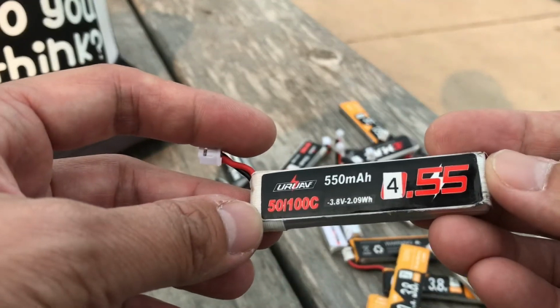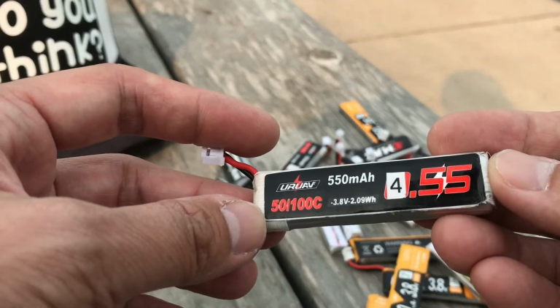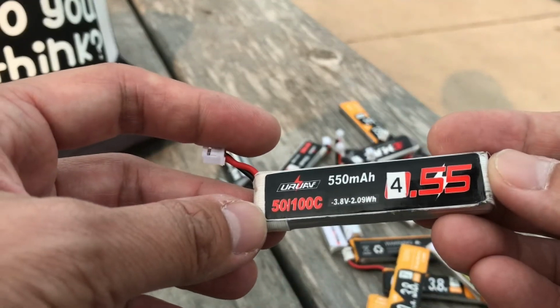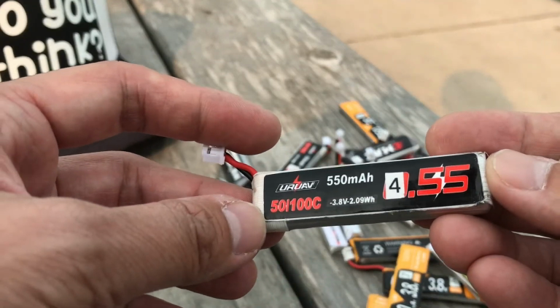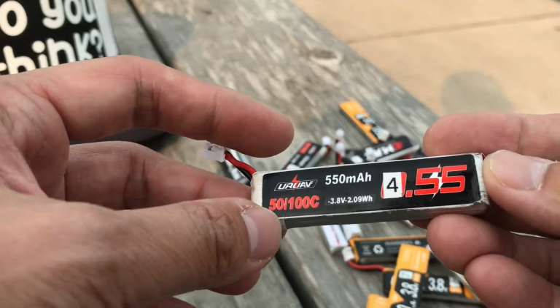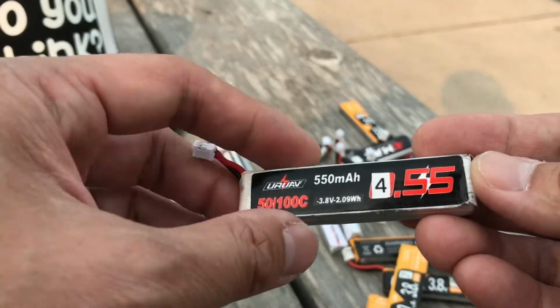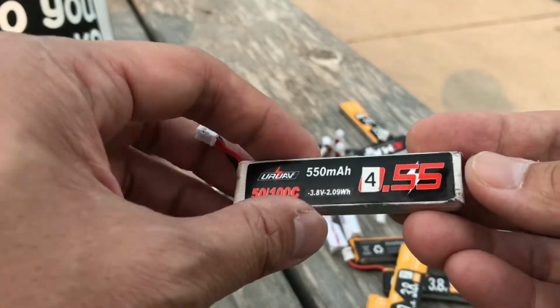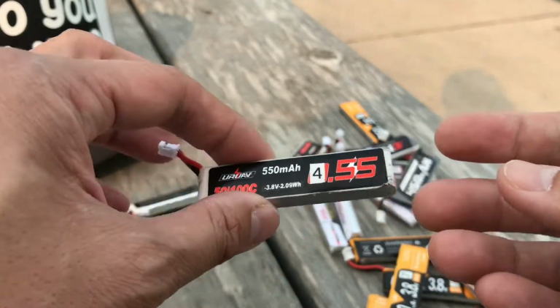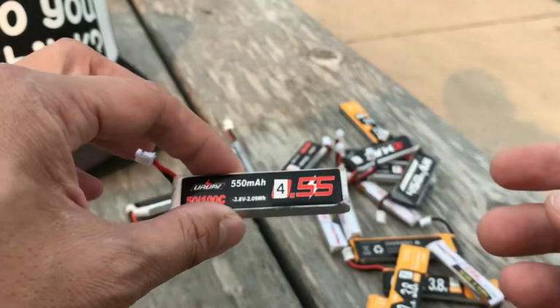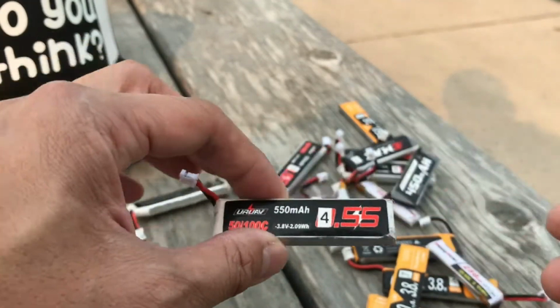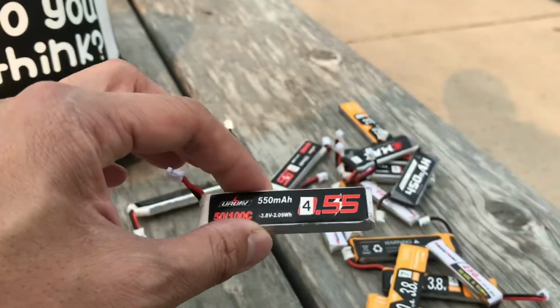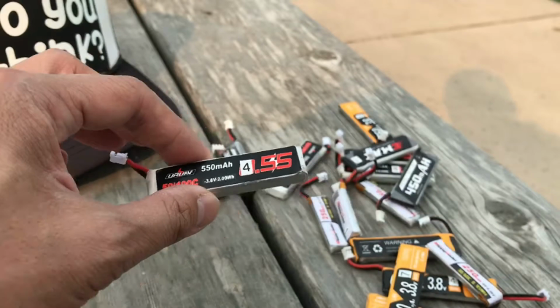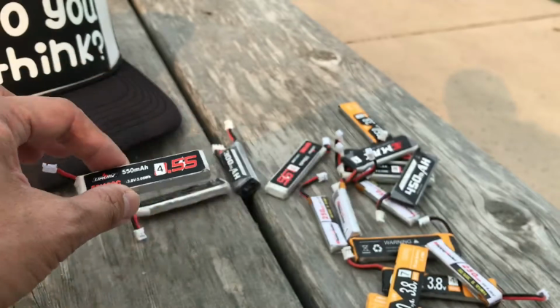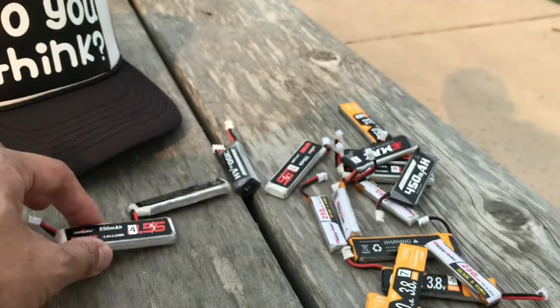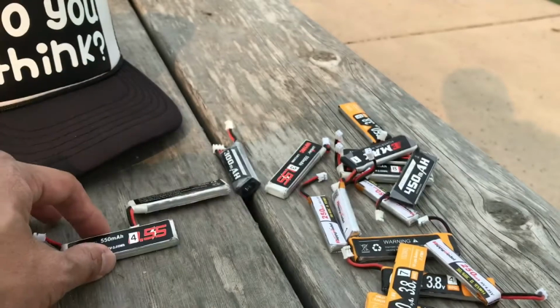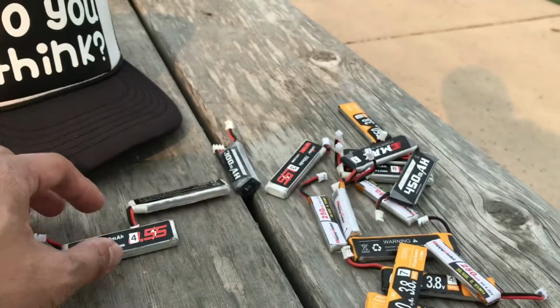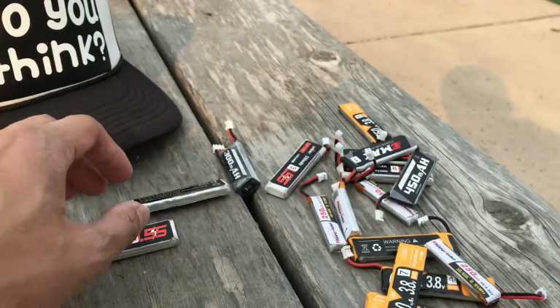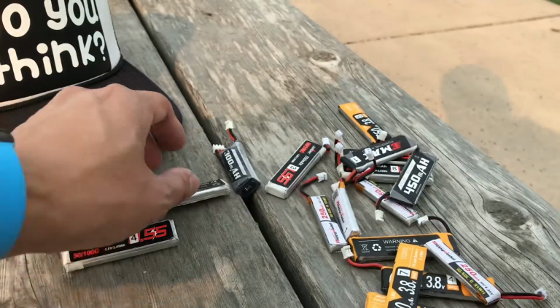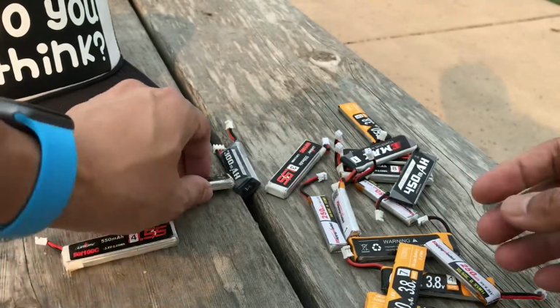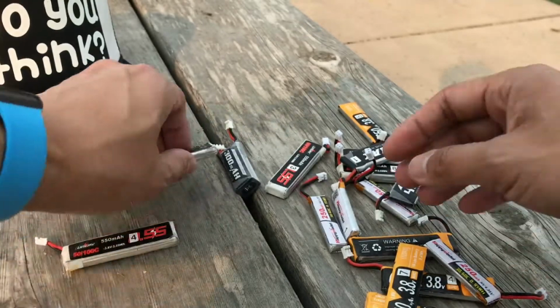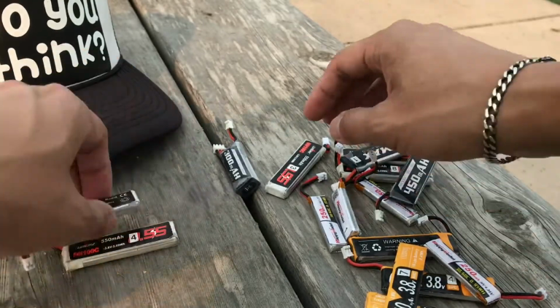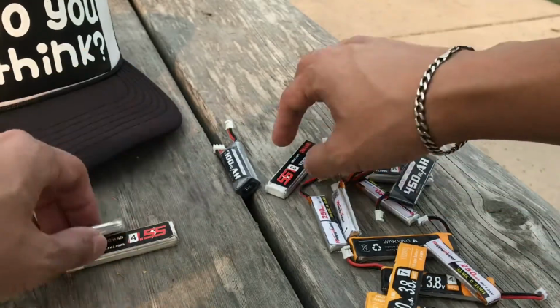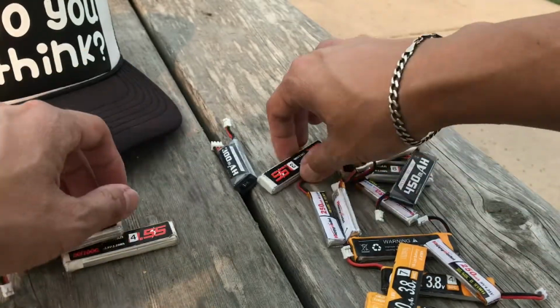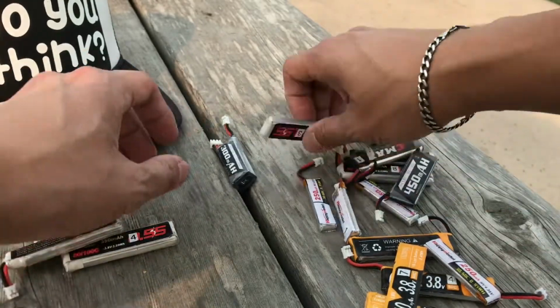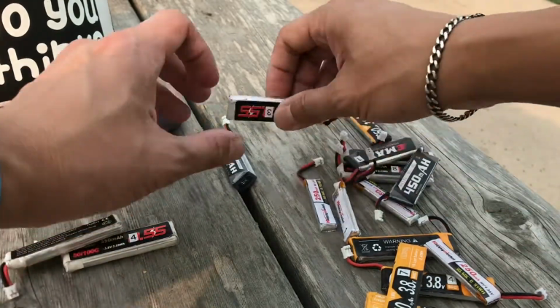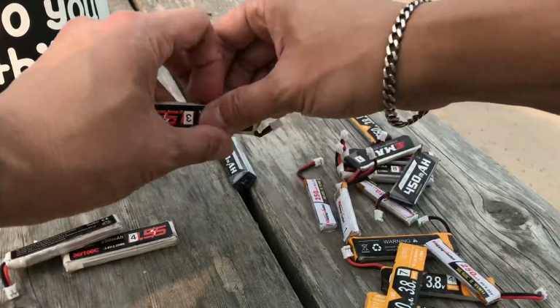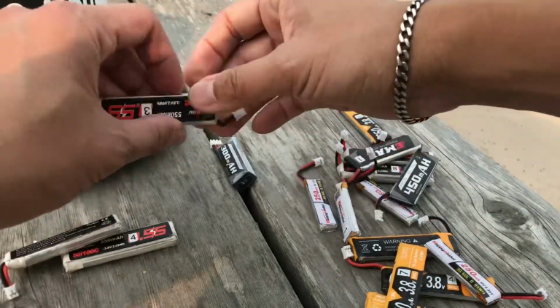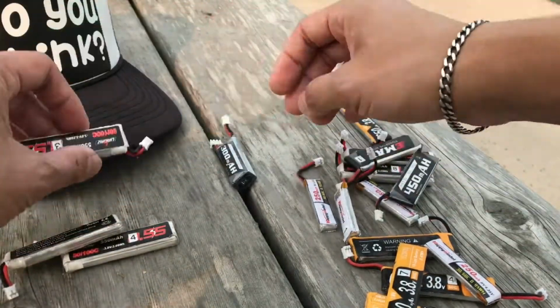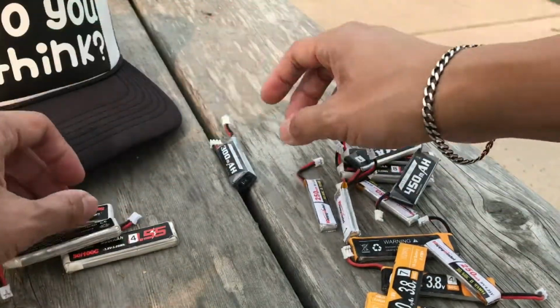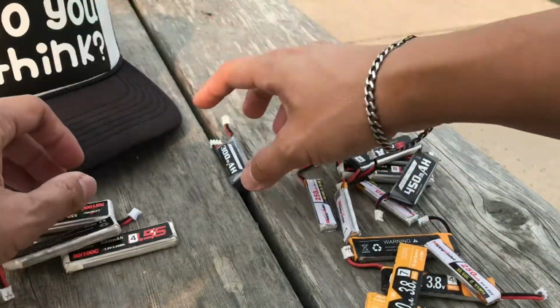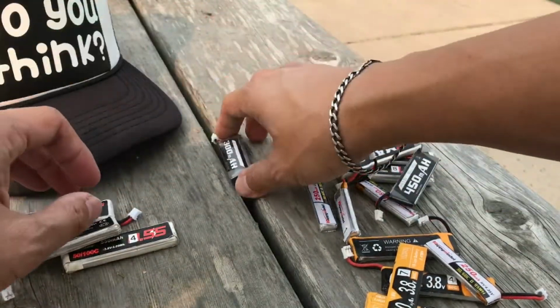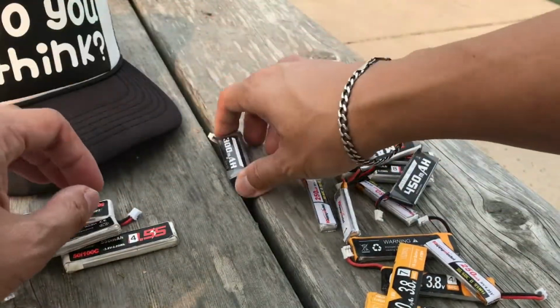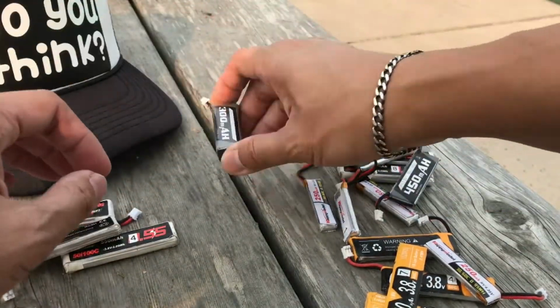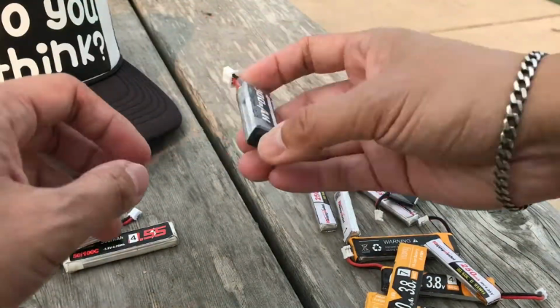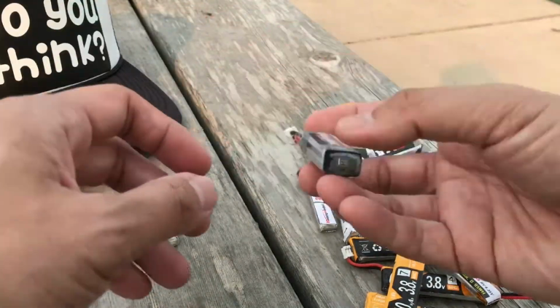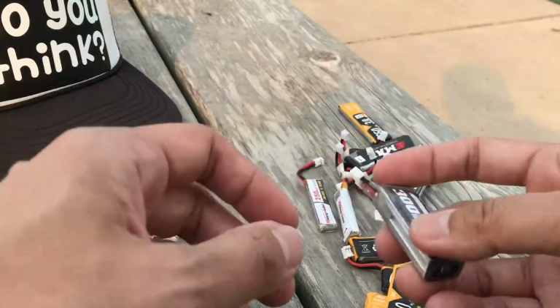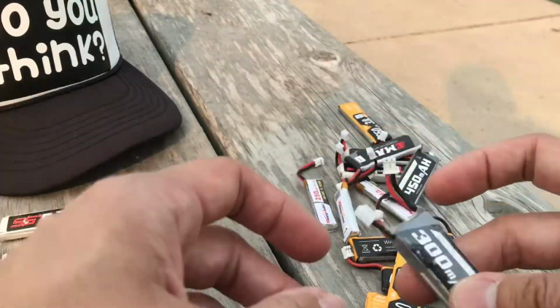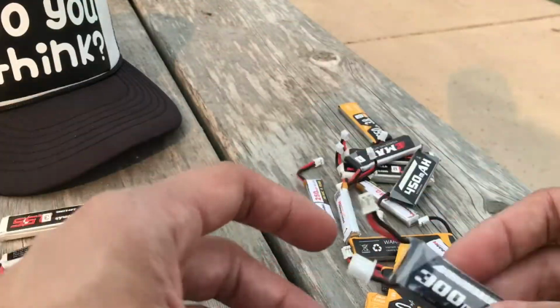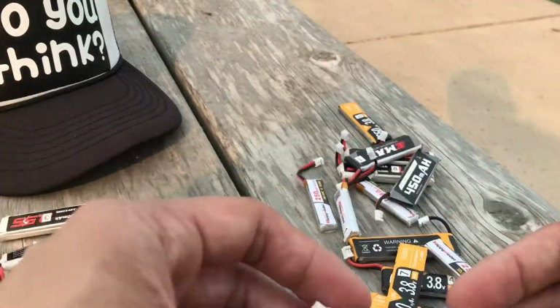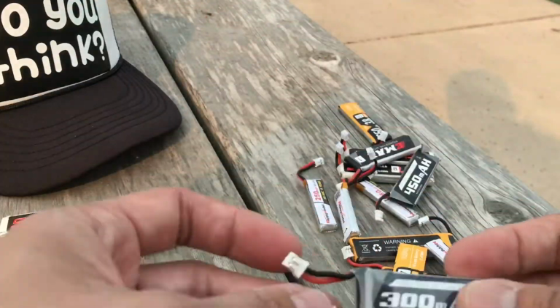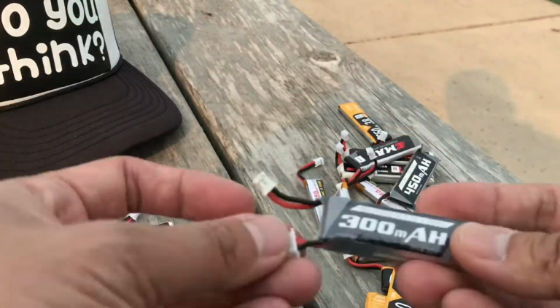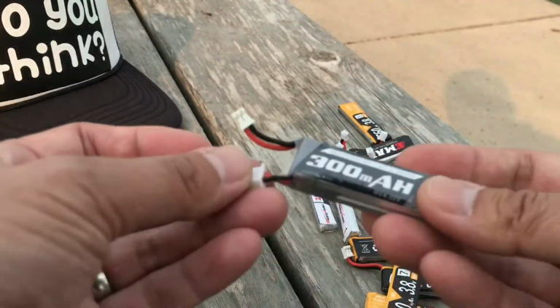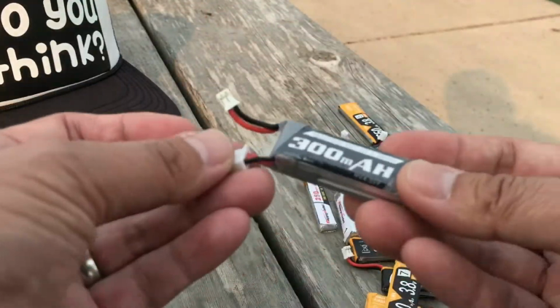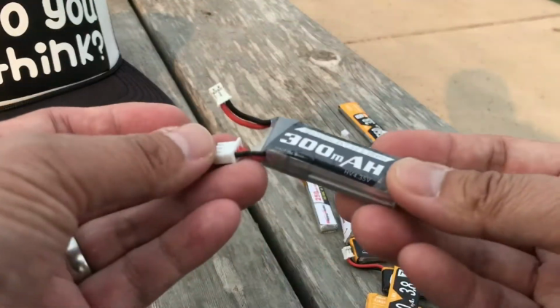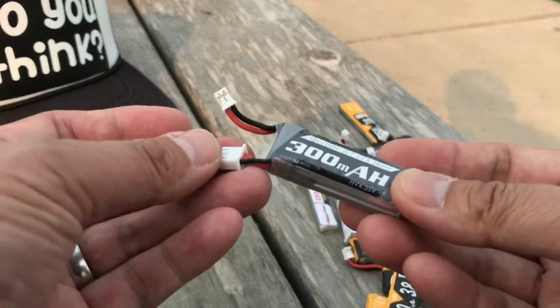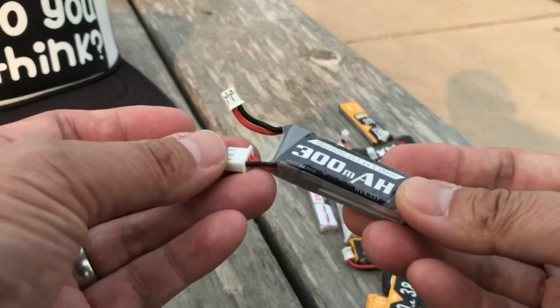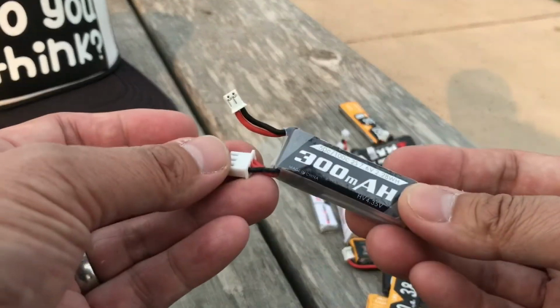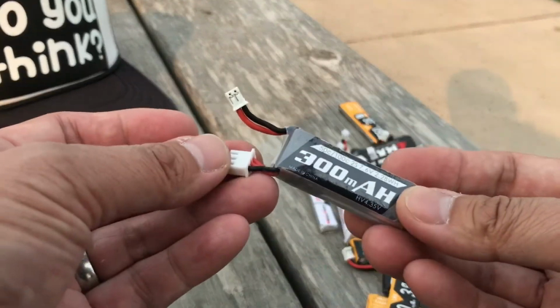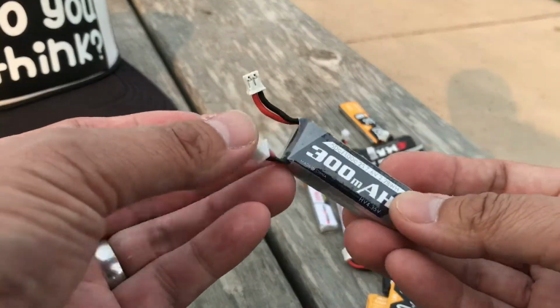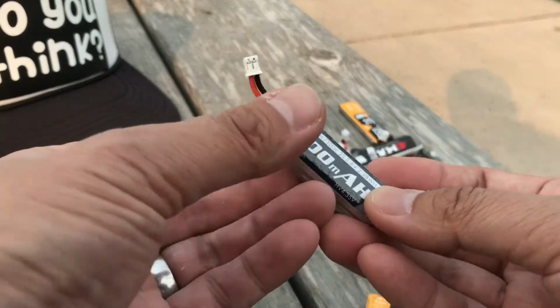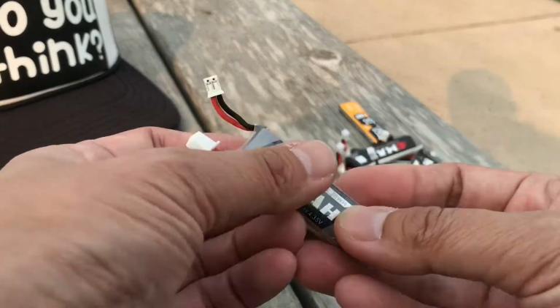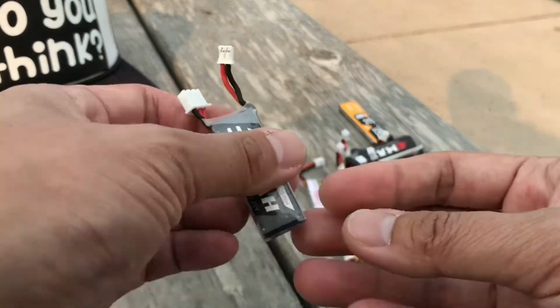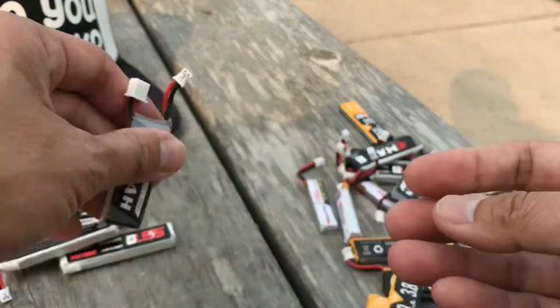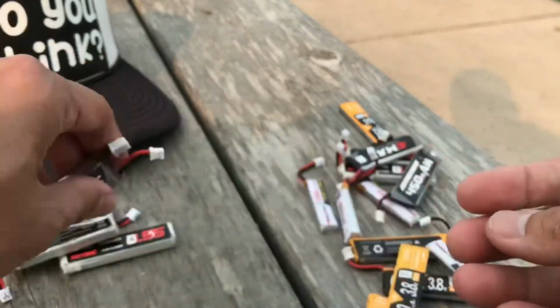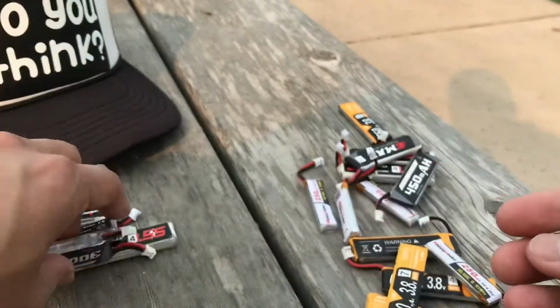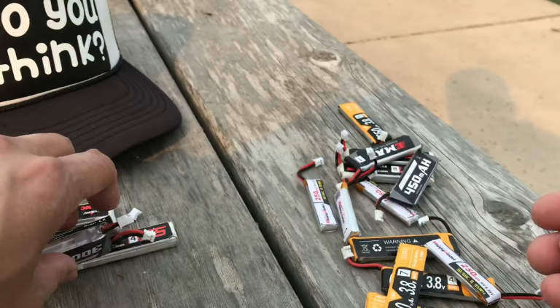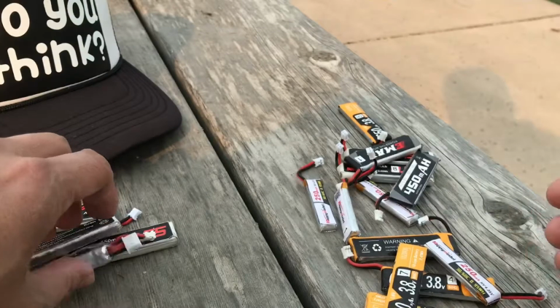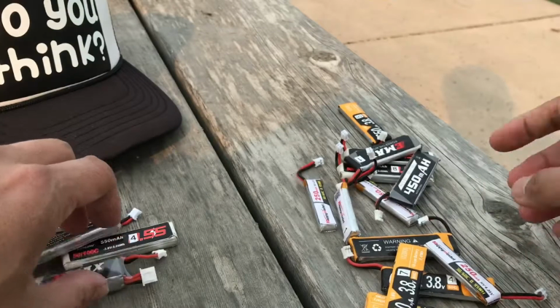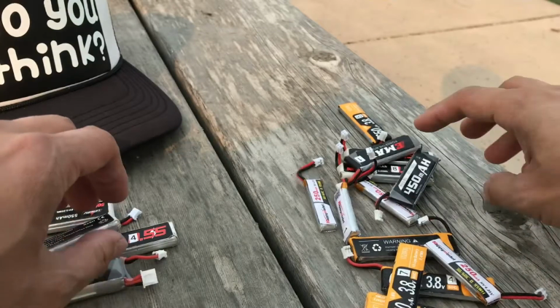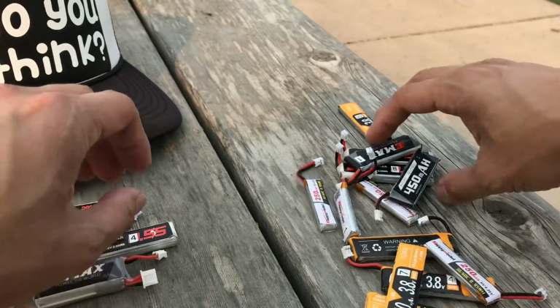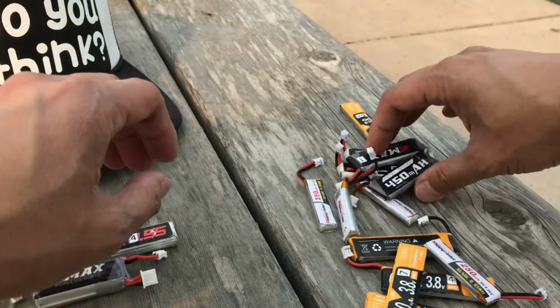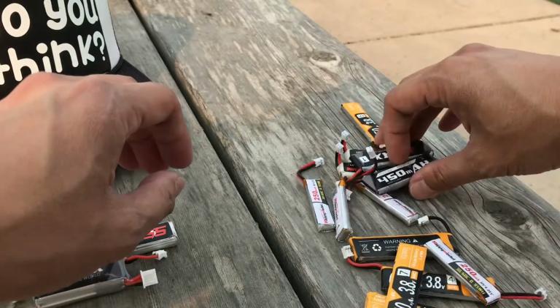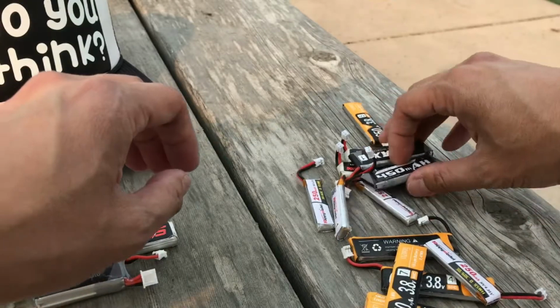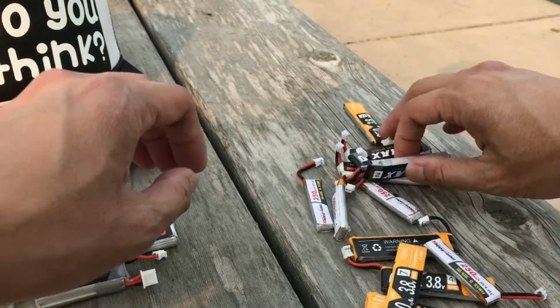This method does not work with 2S batteries, so we're going to put those aside as well.